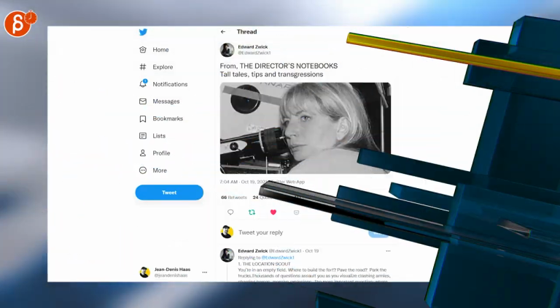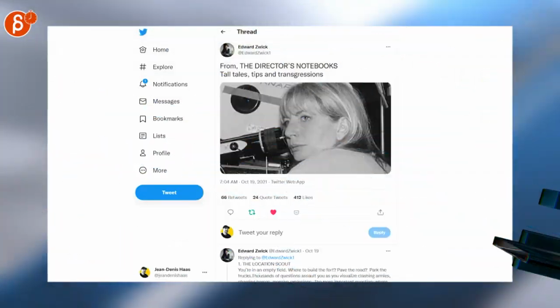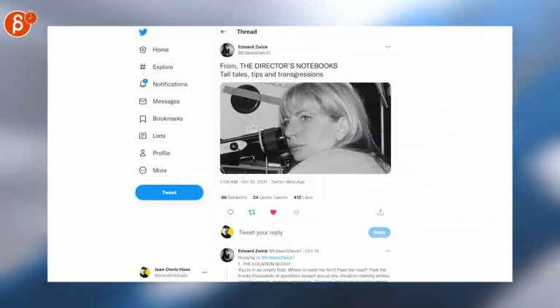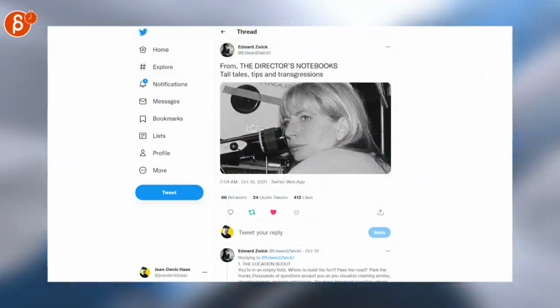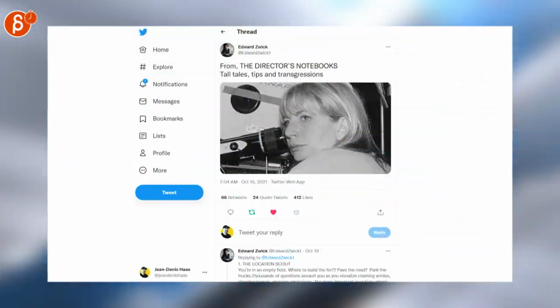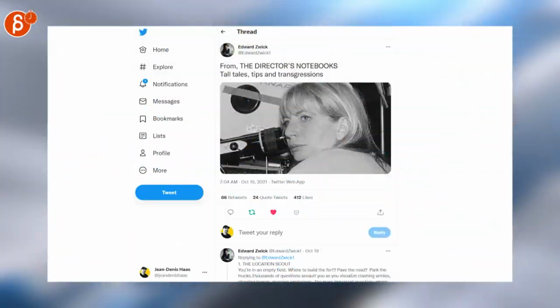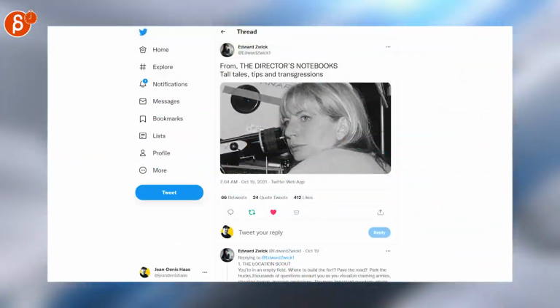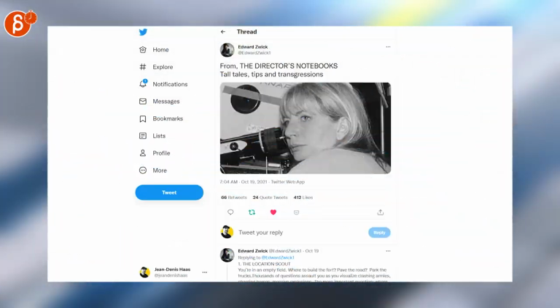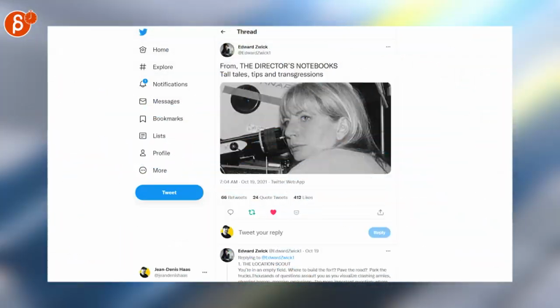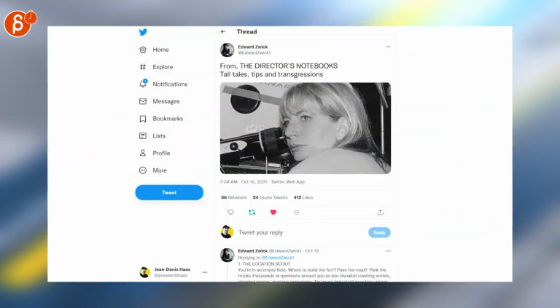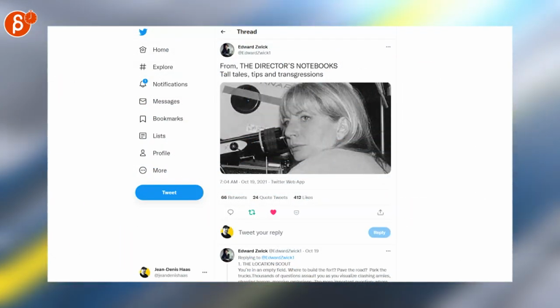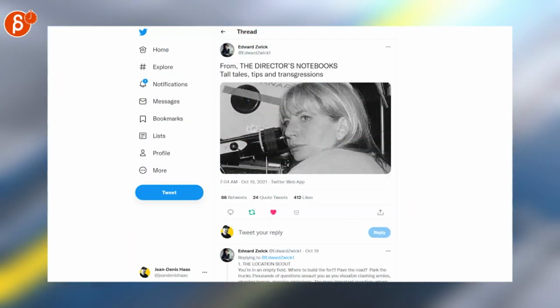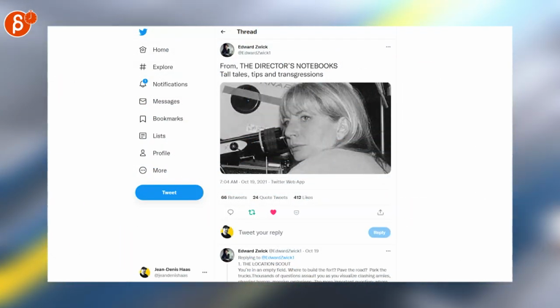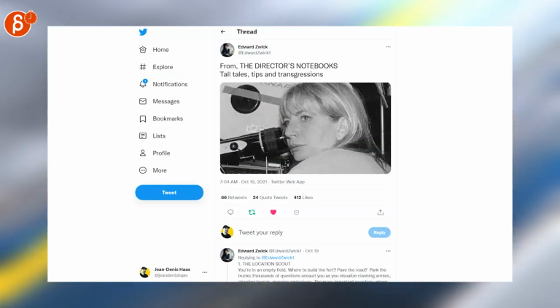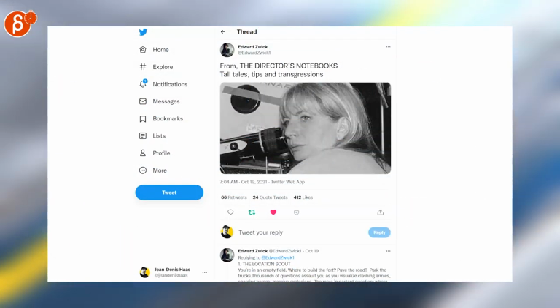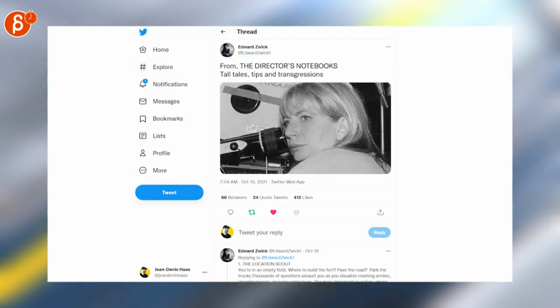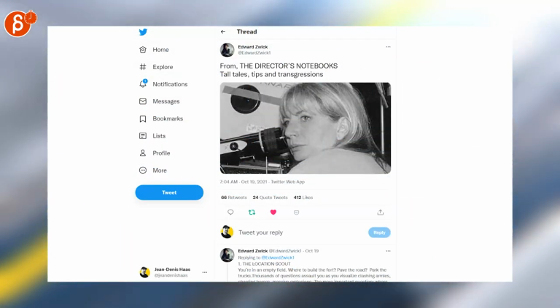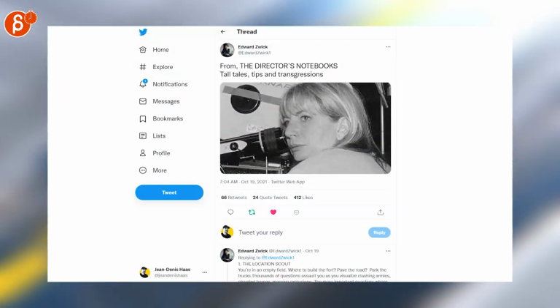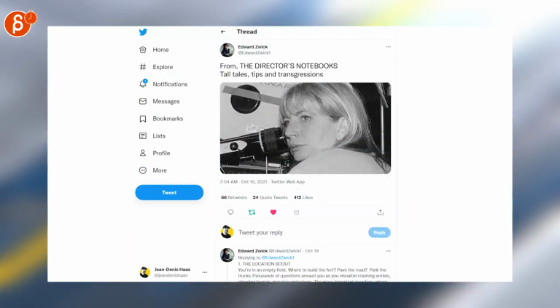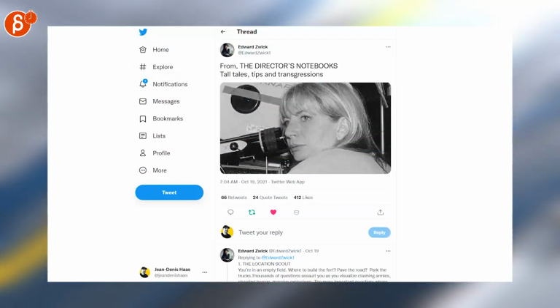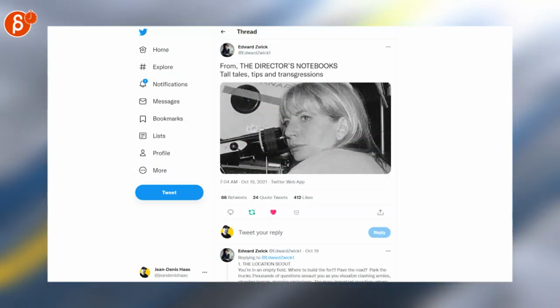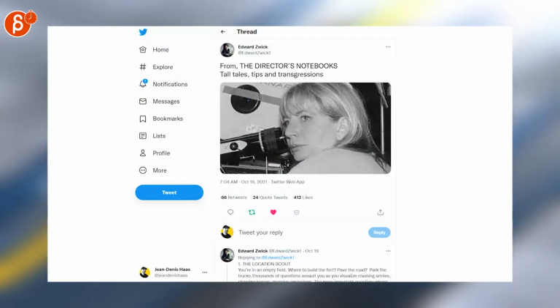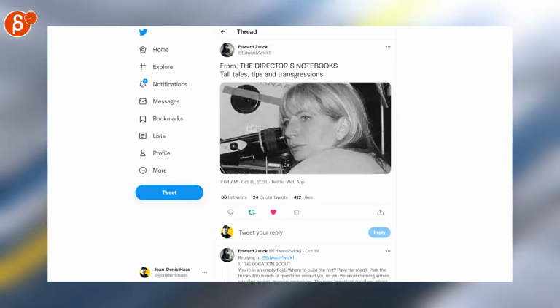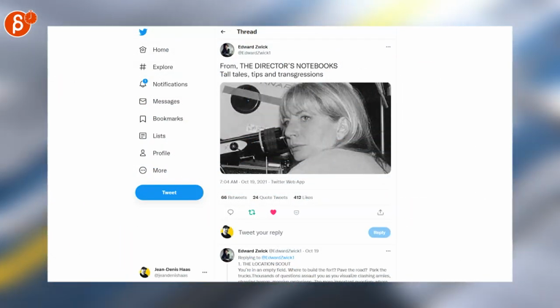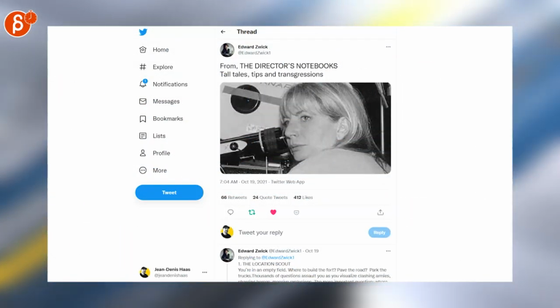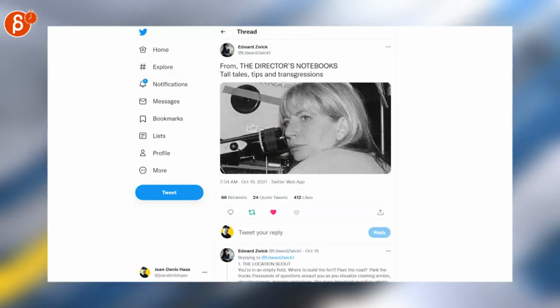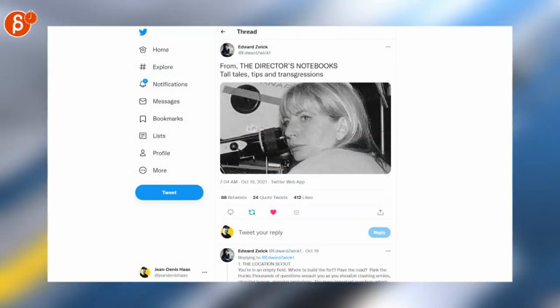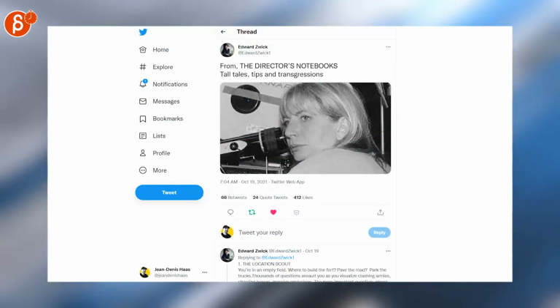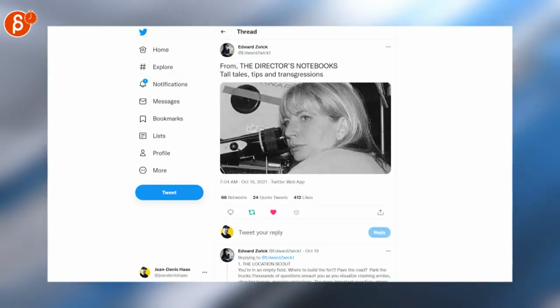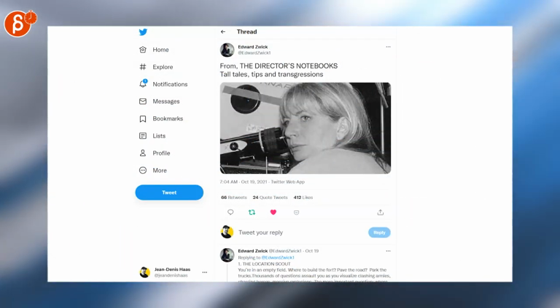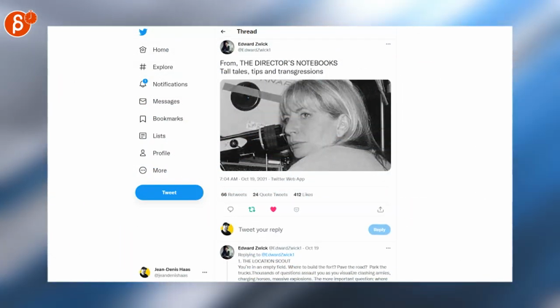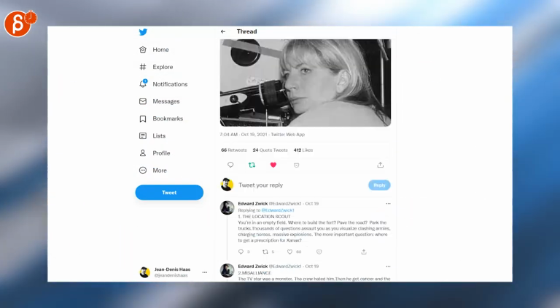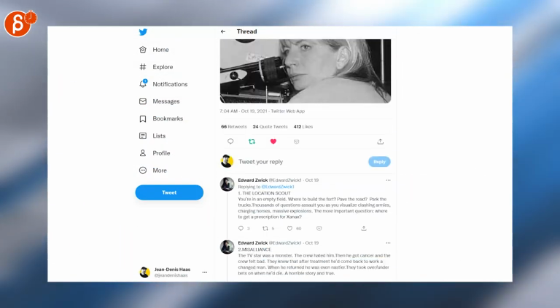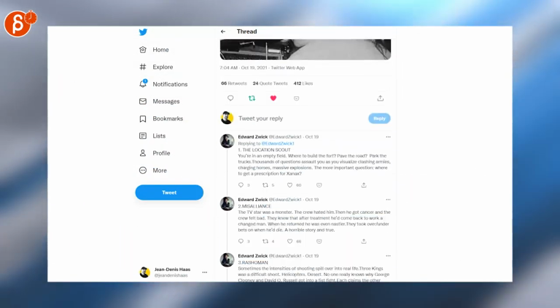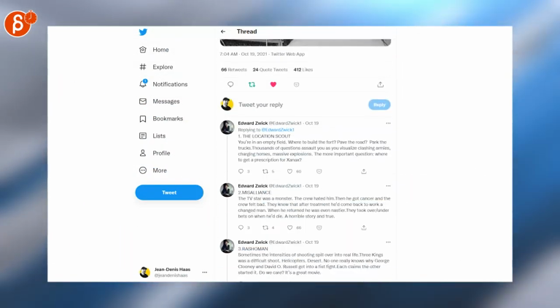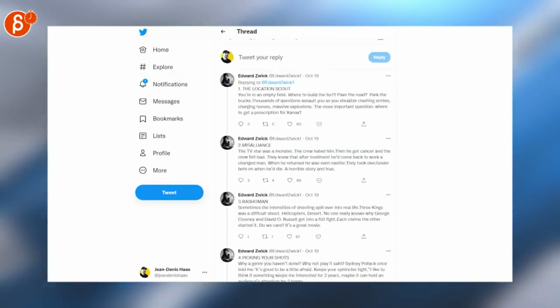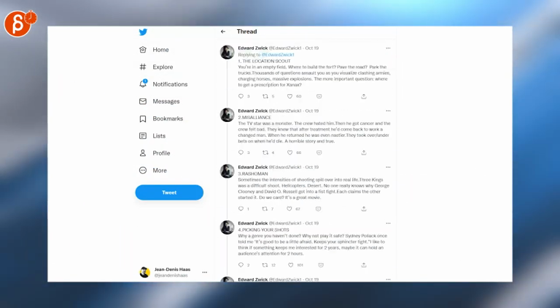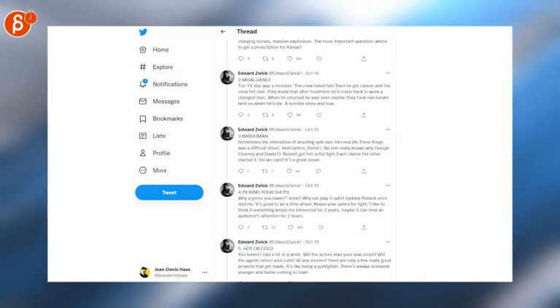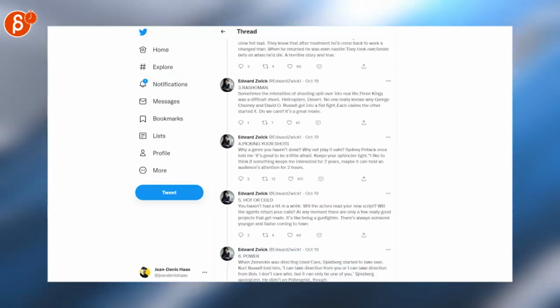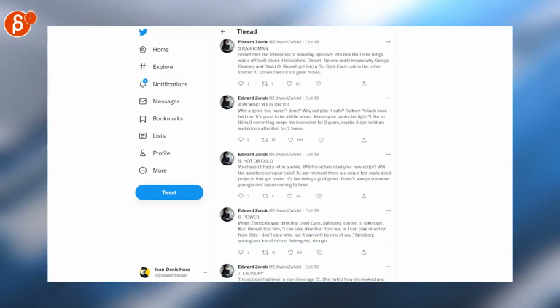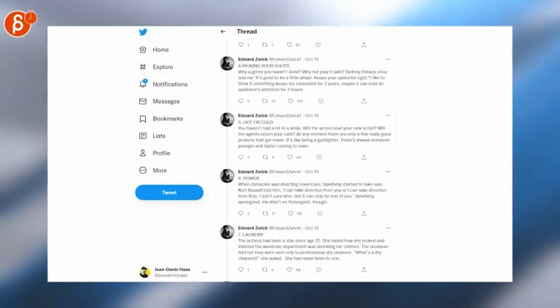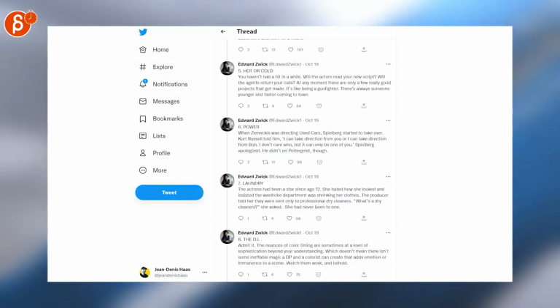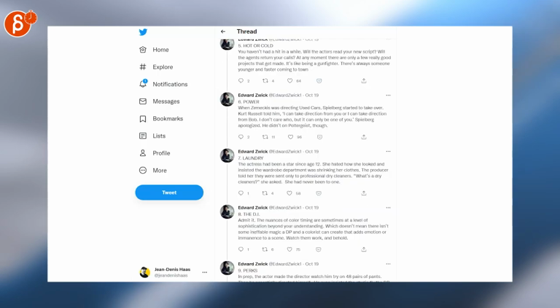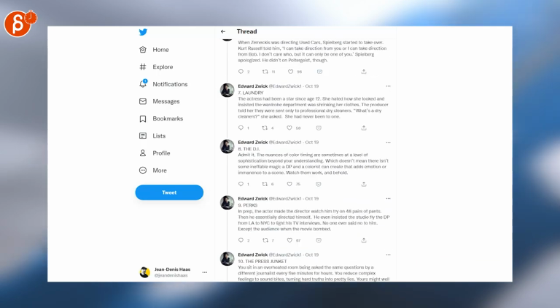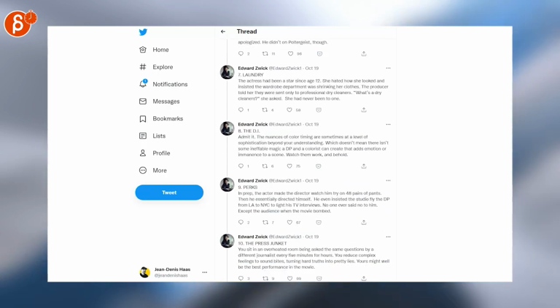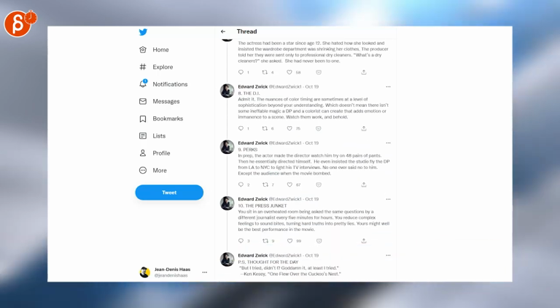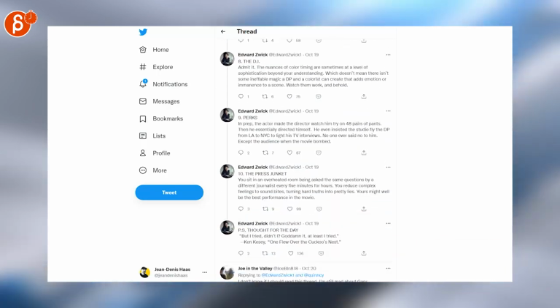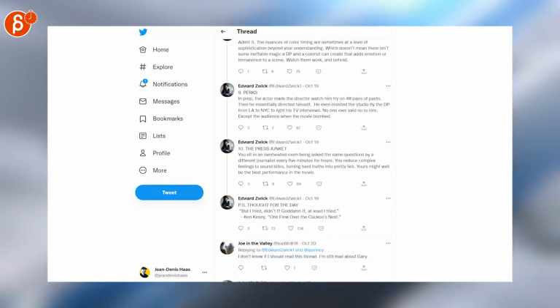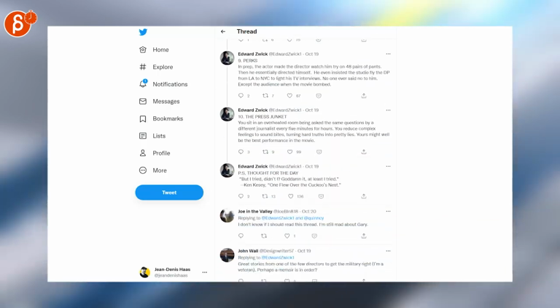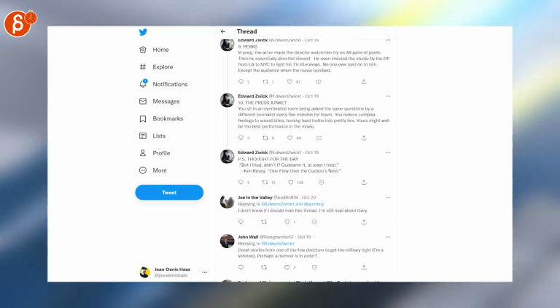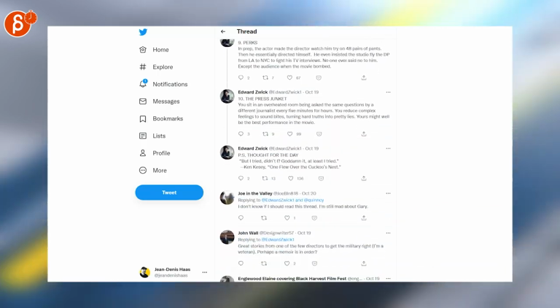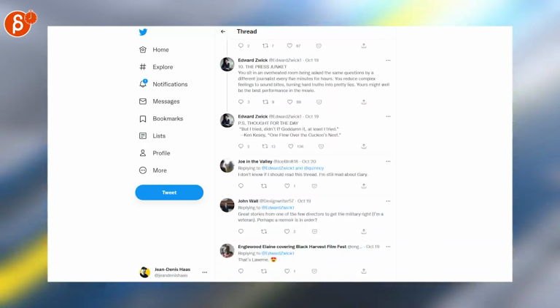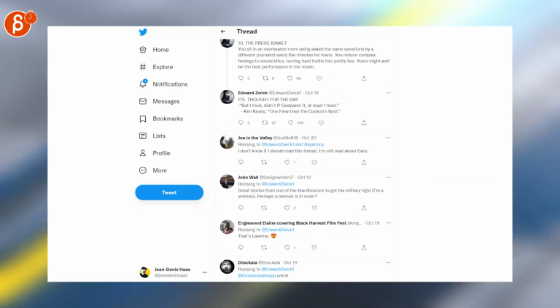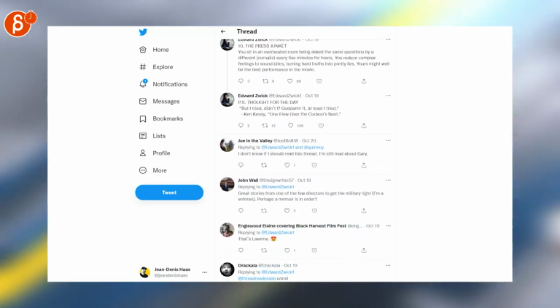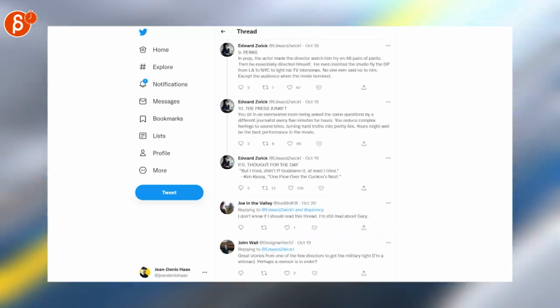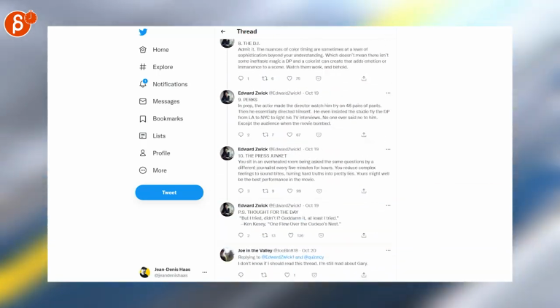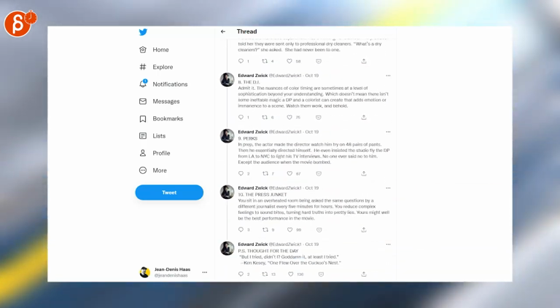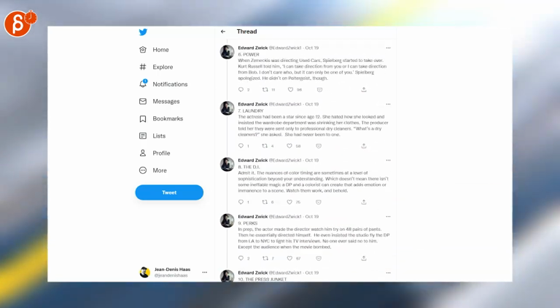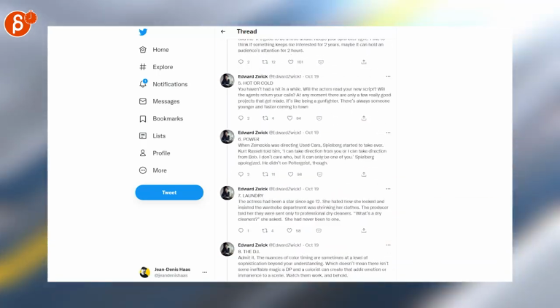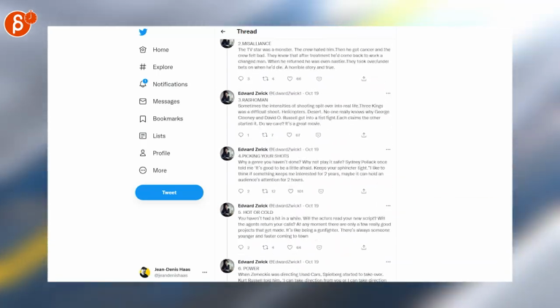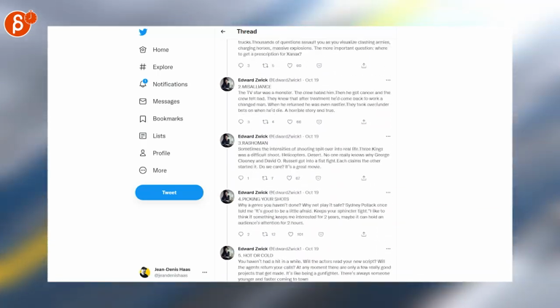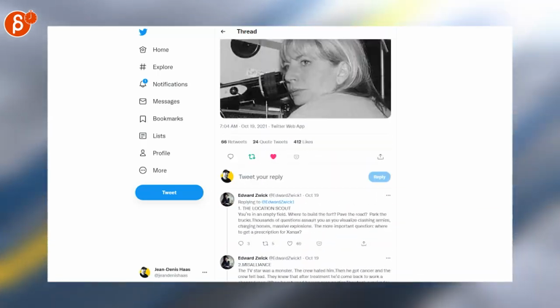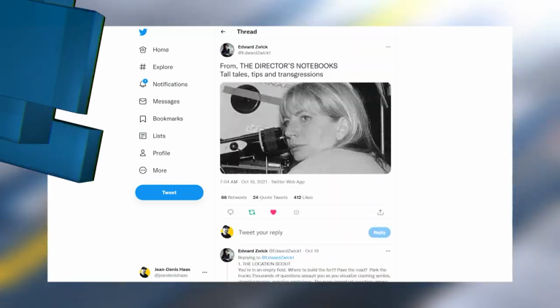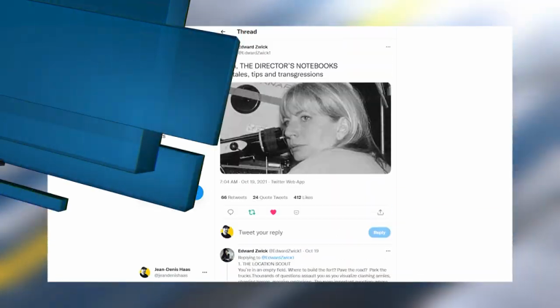Another week, another awesome thread by Edward. This time it's Director's Notebooks. As always, great thread, great tips, great anecdotes. I love these.